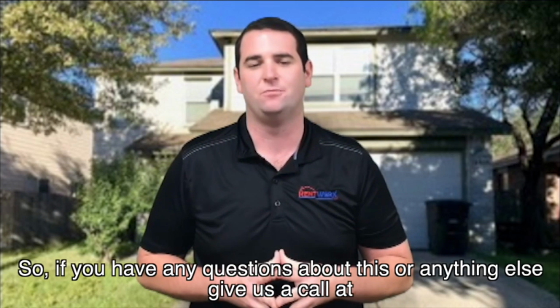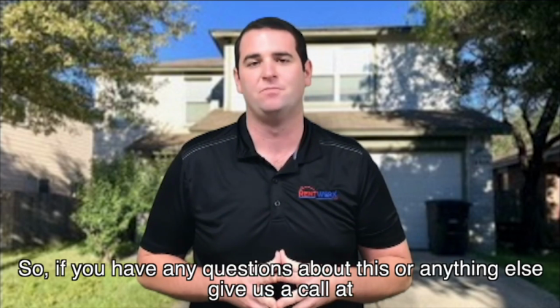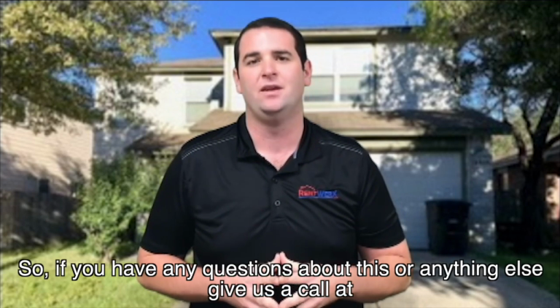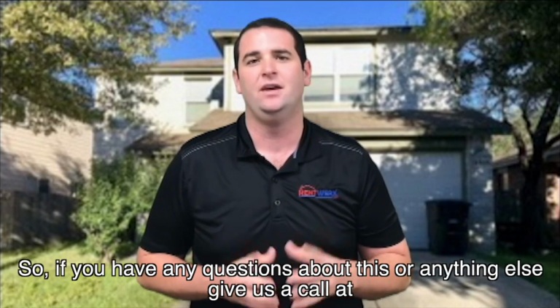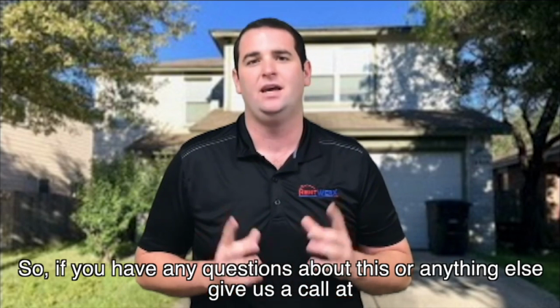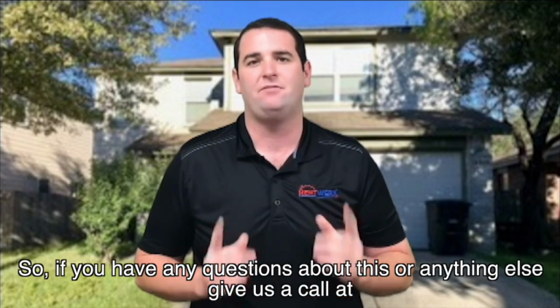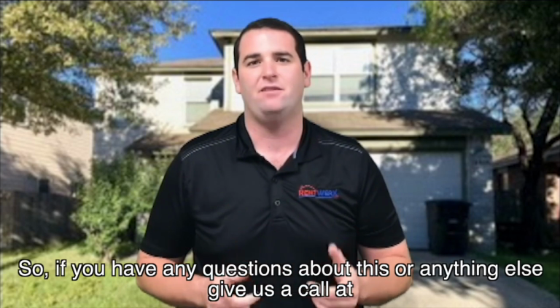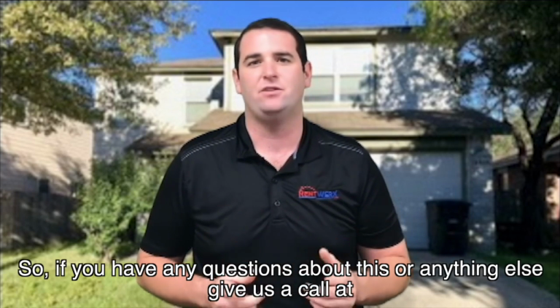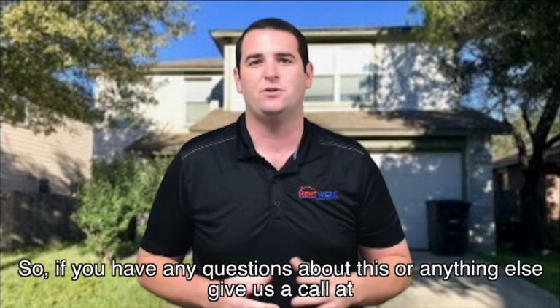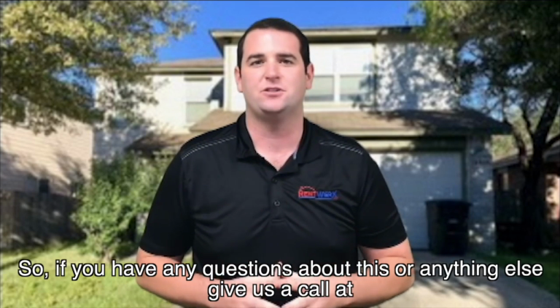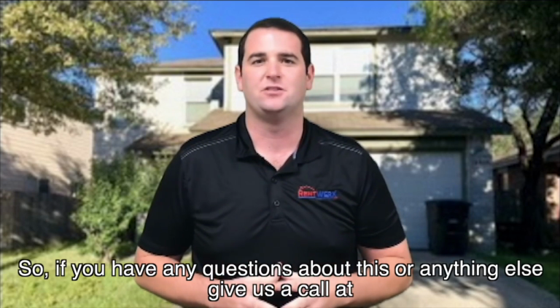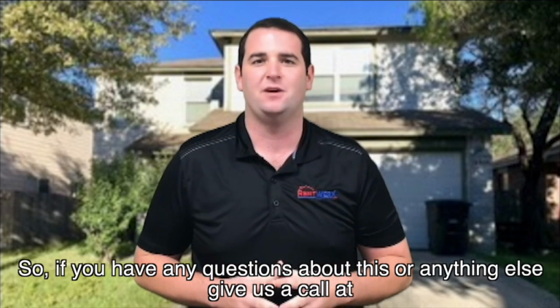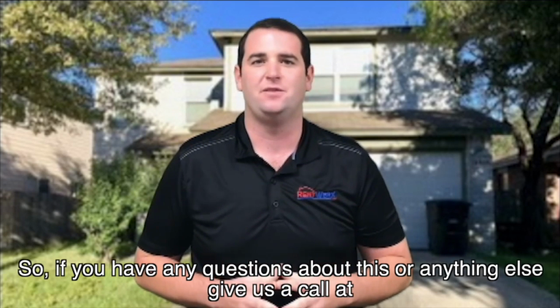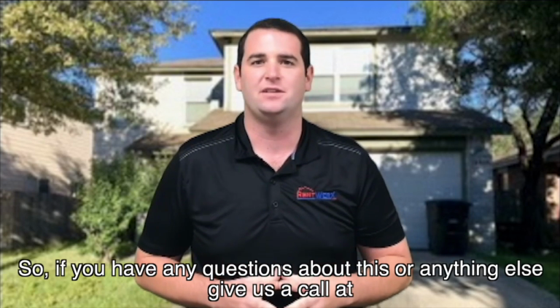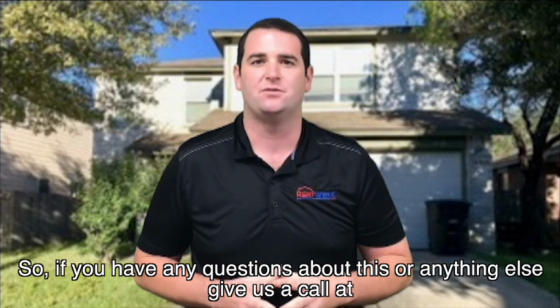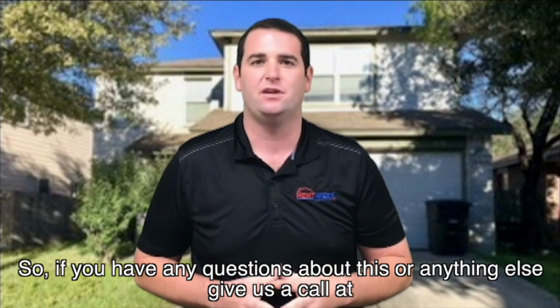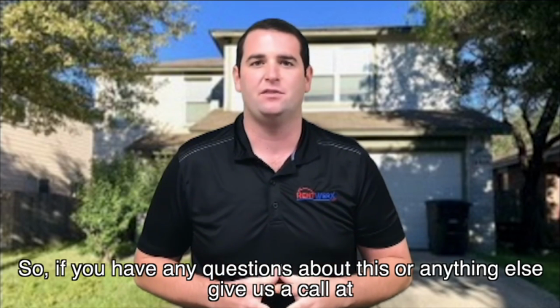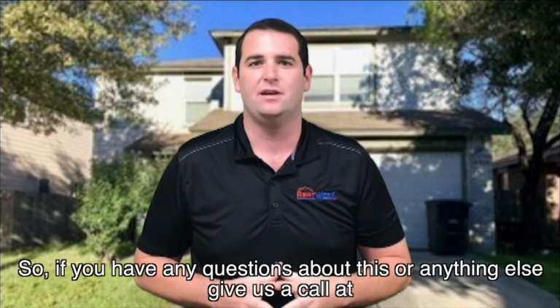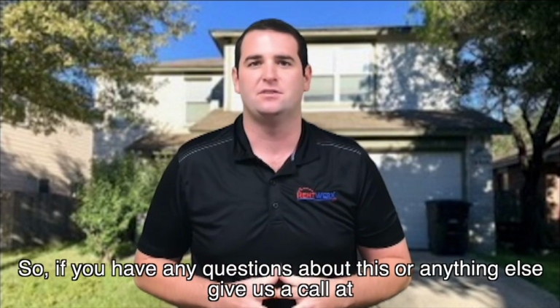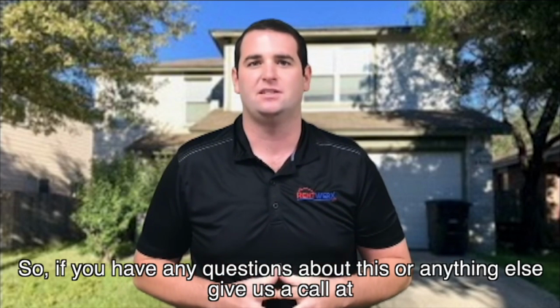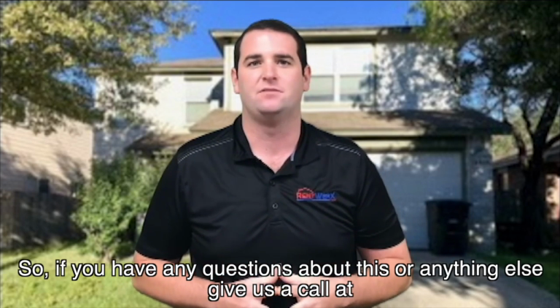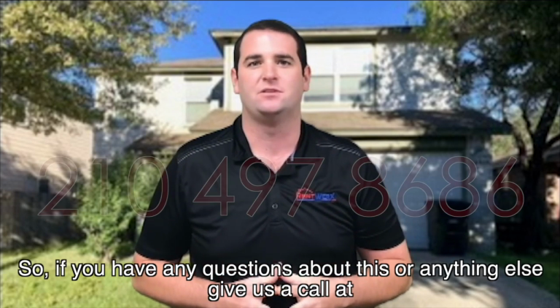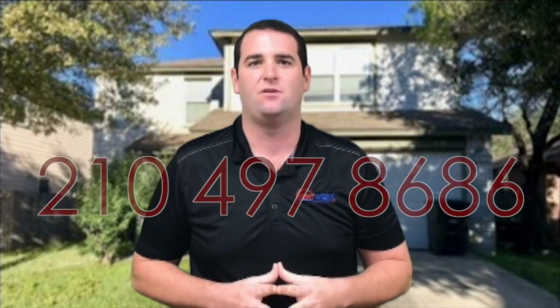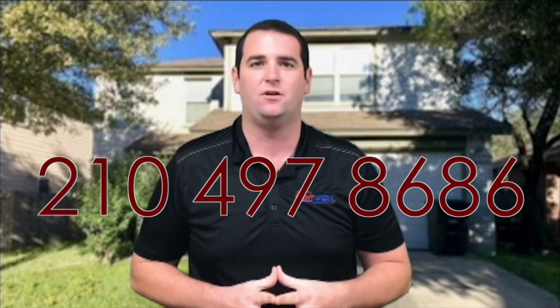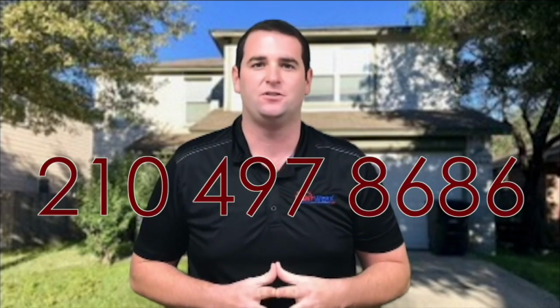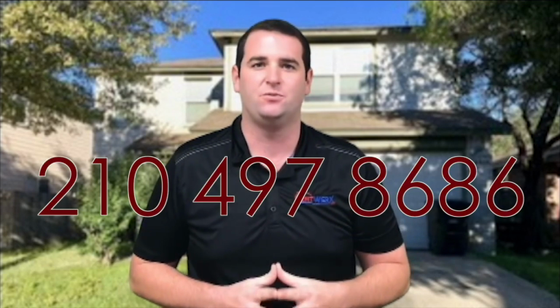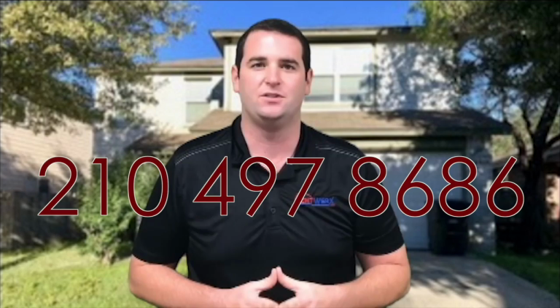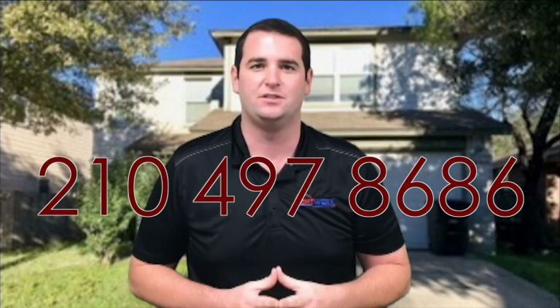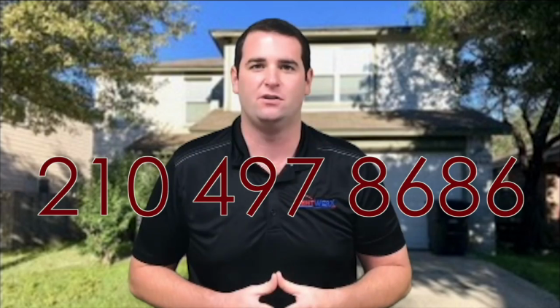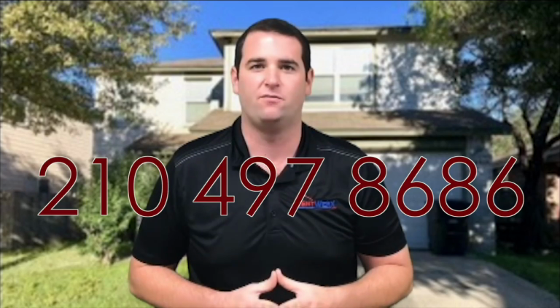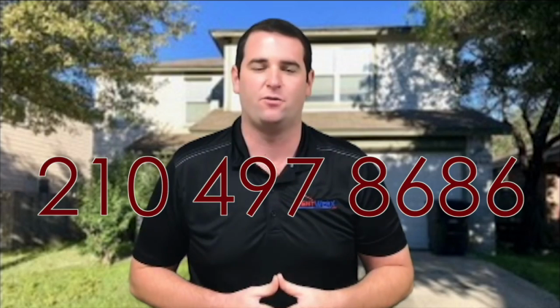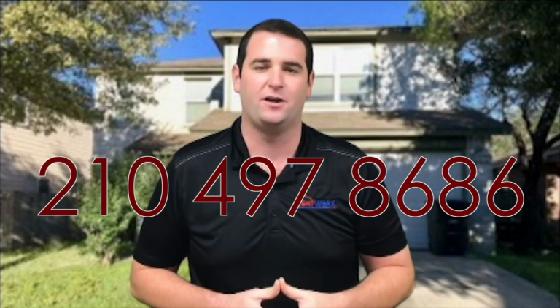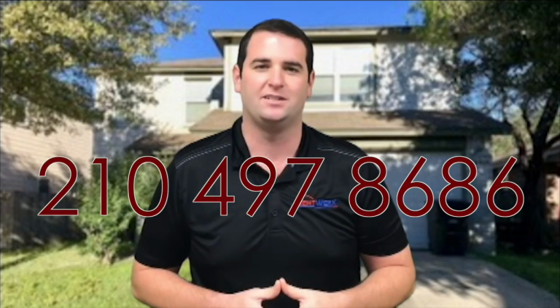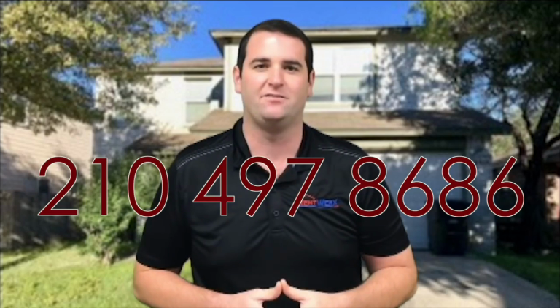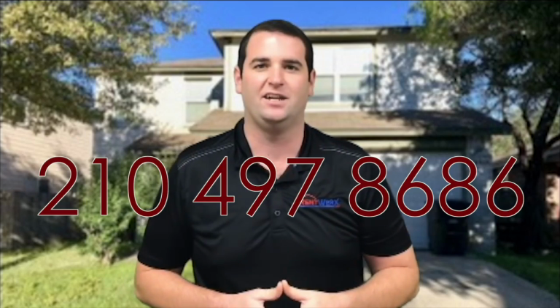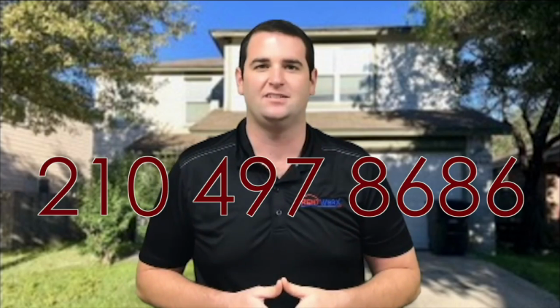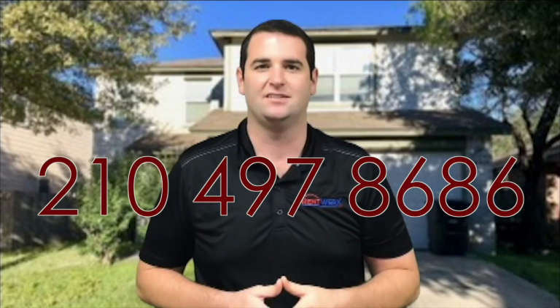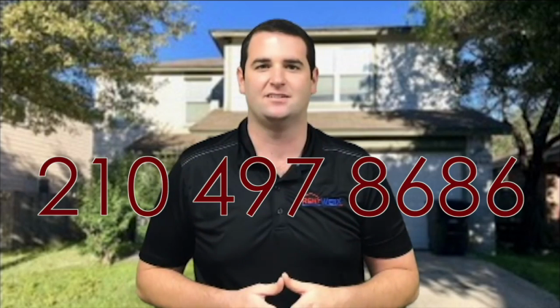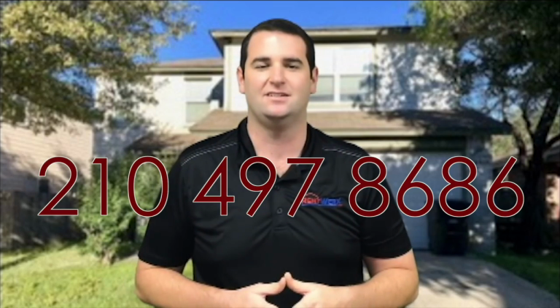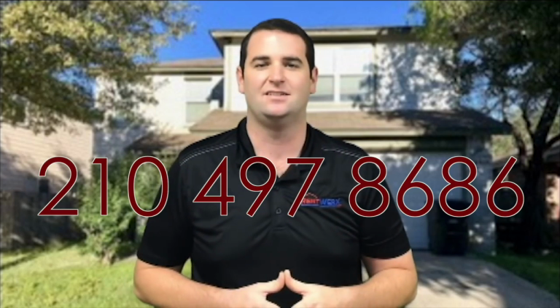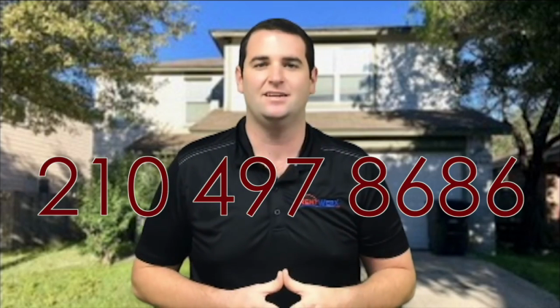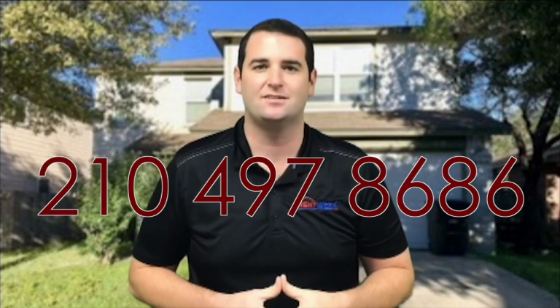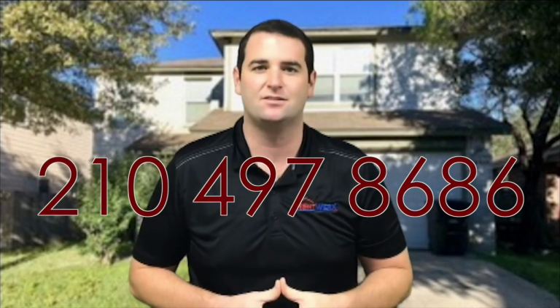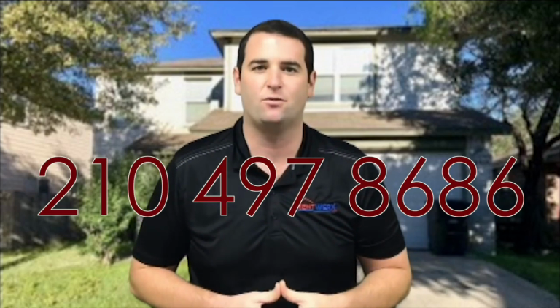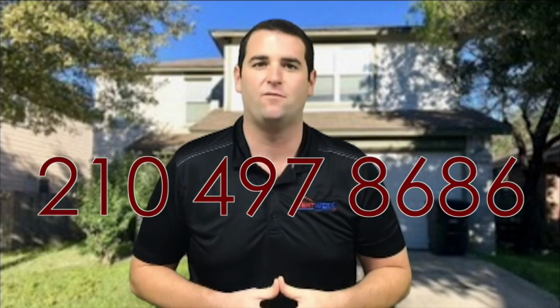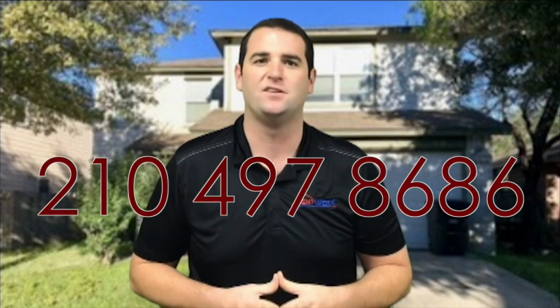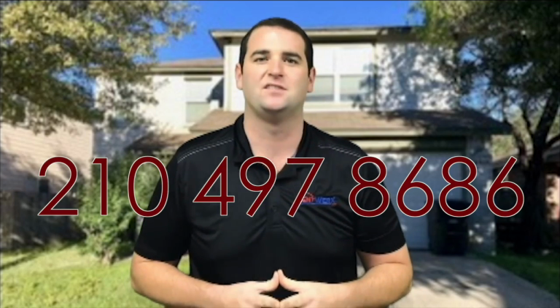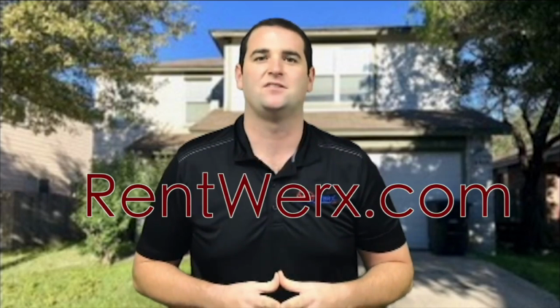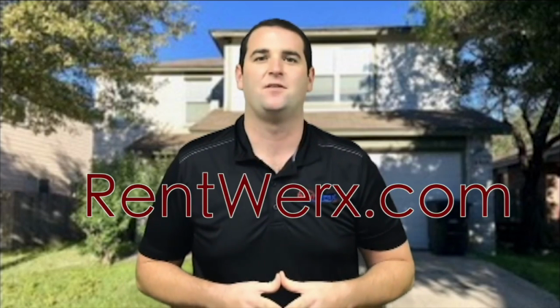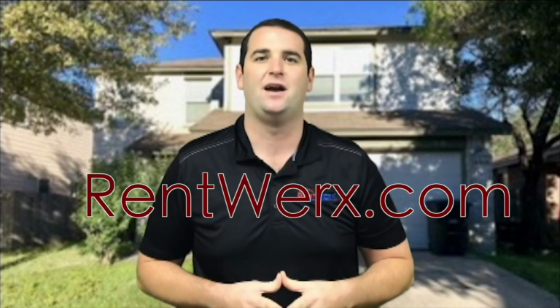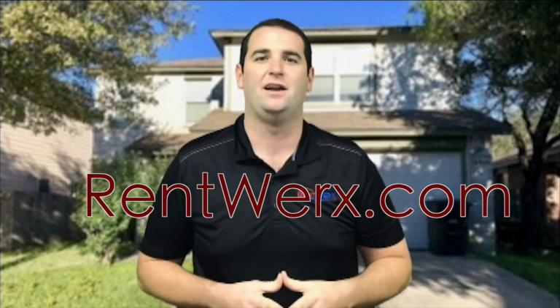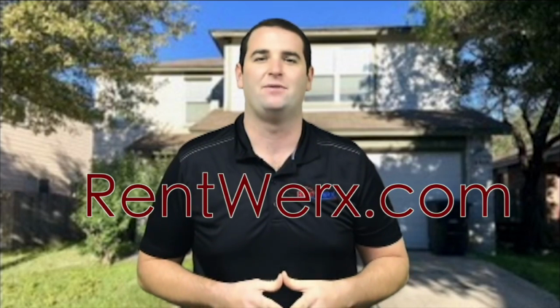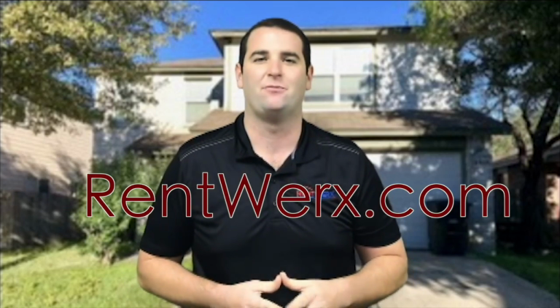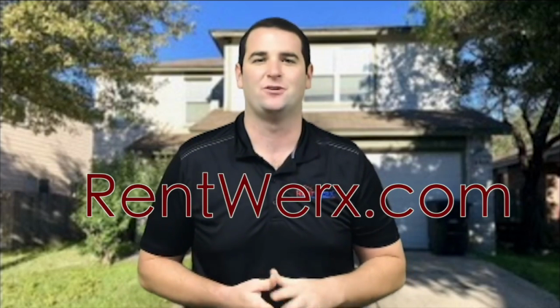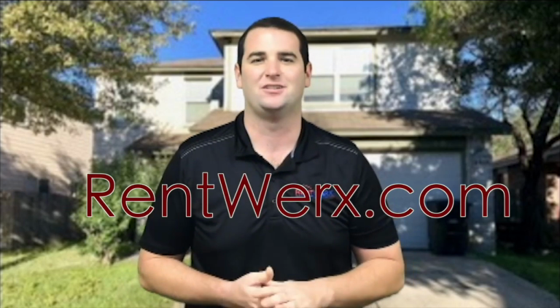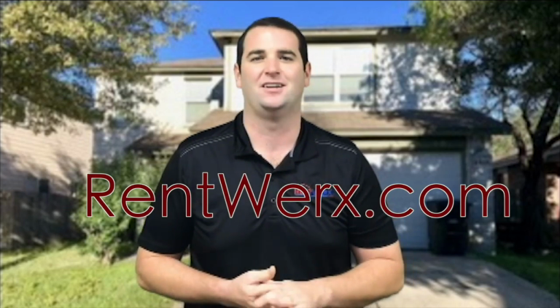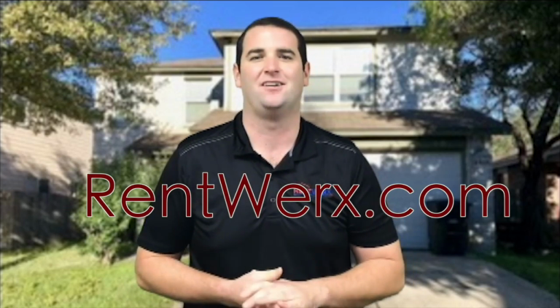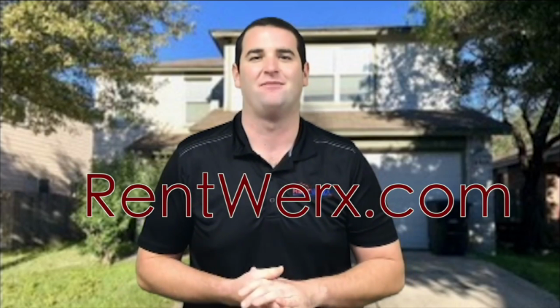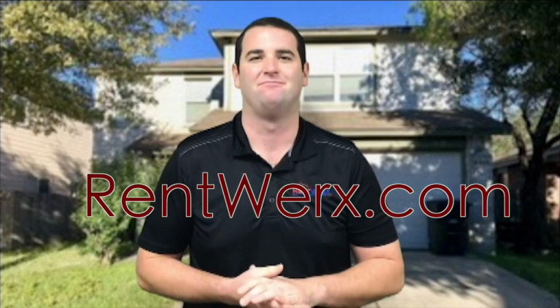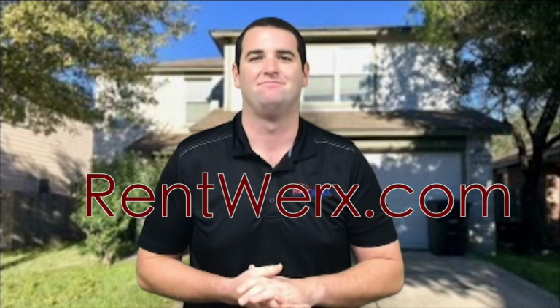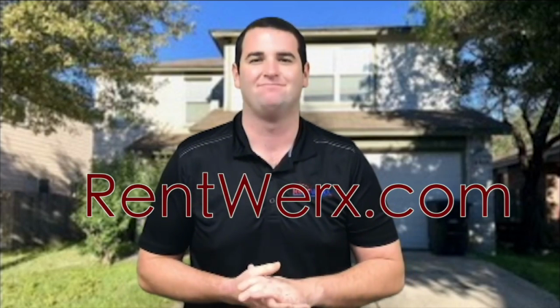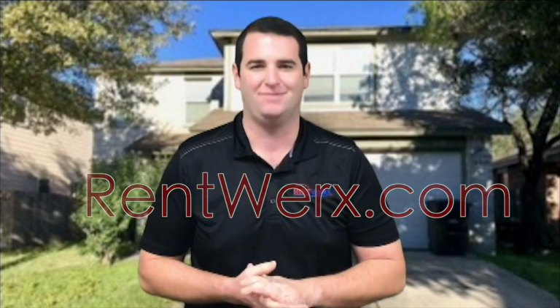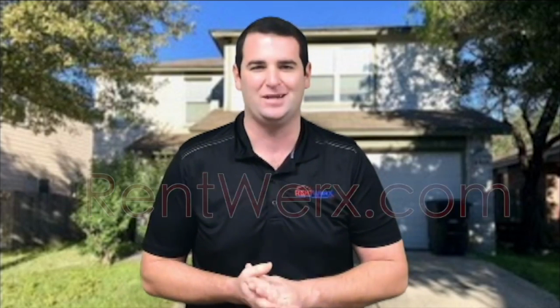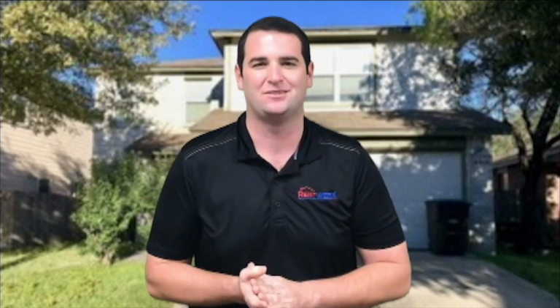If you have any questions about this or anything else, give us a call at 210-497-8686 or visit us online at rentworks.com. Thanks!